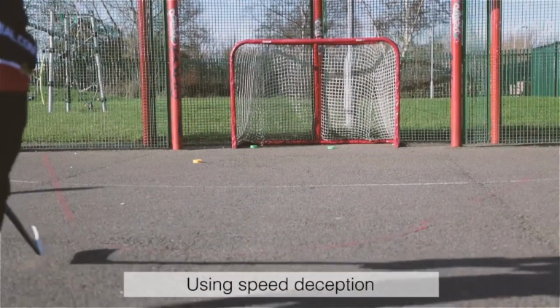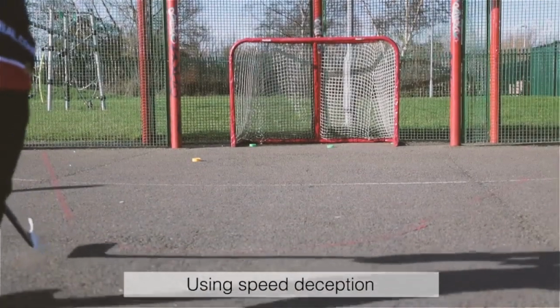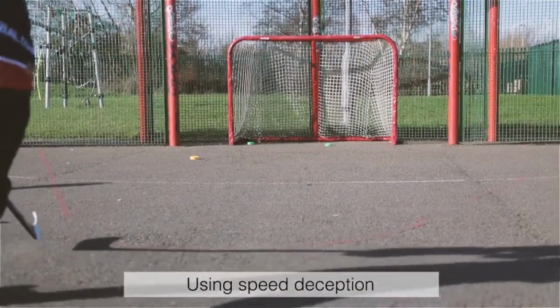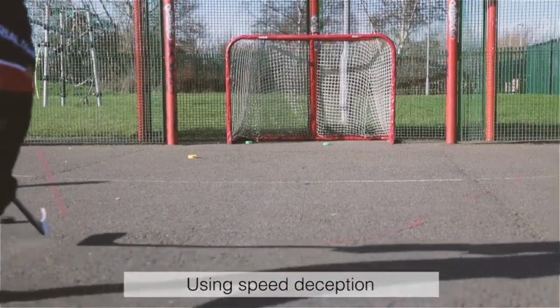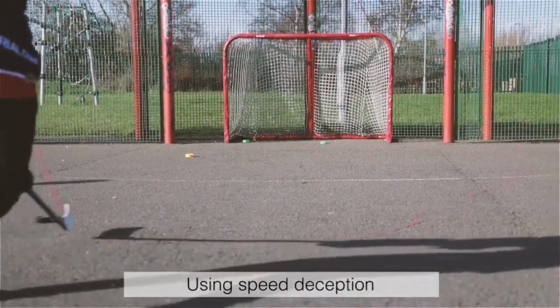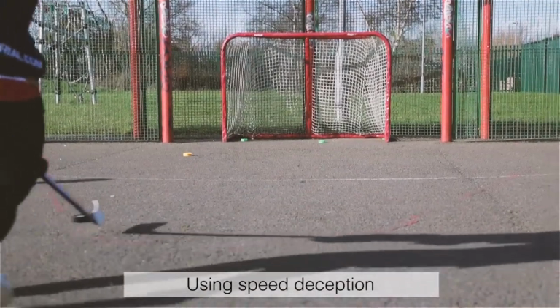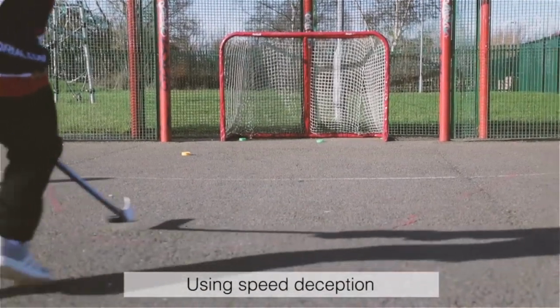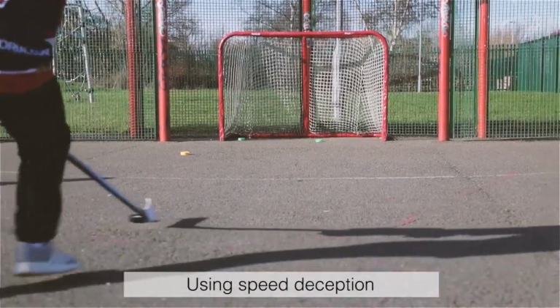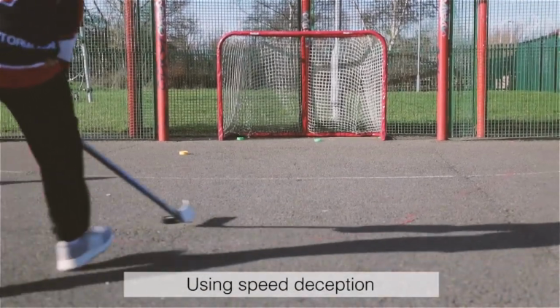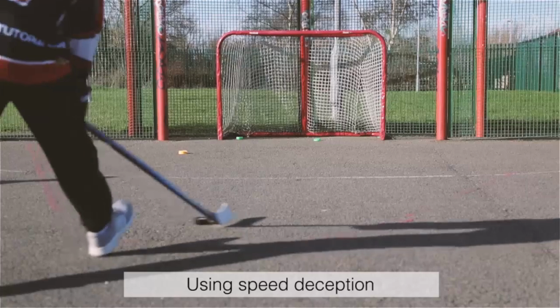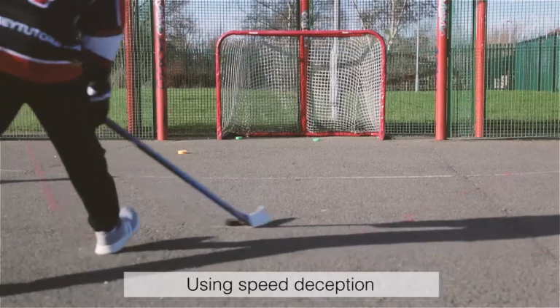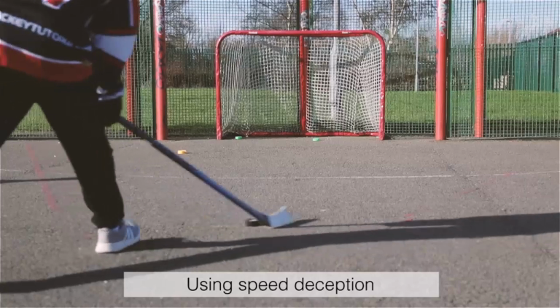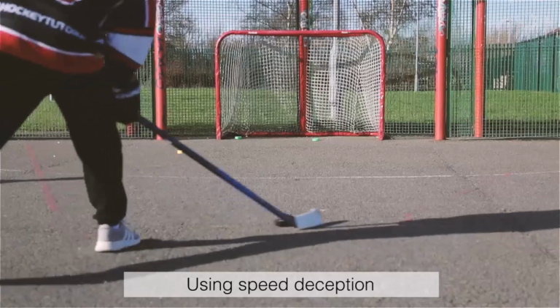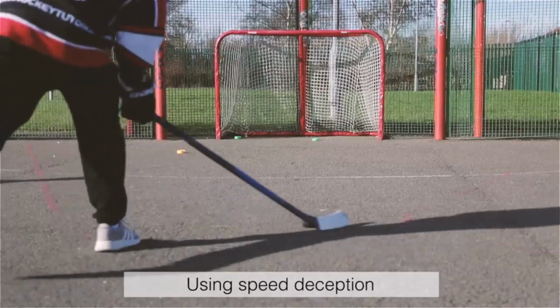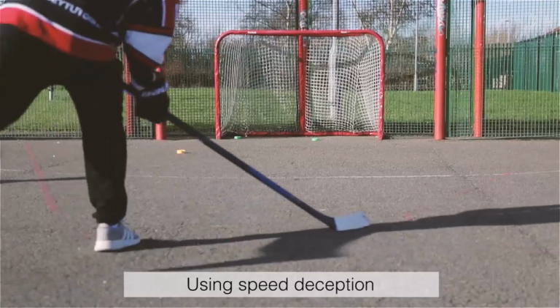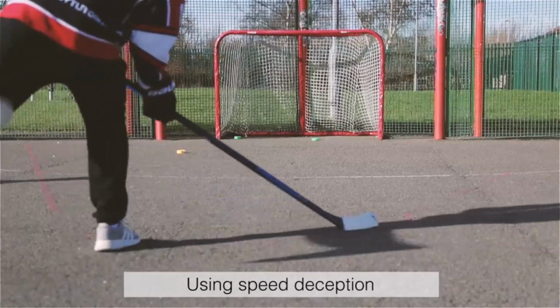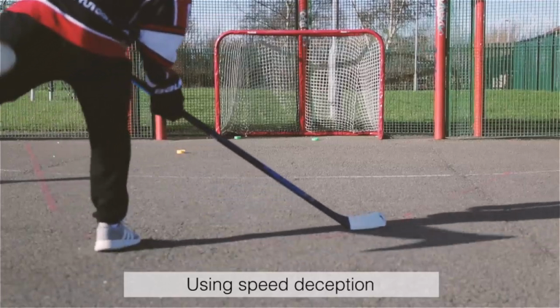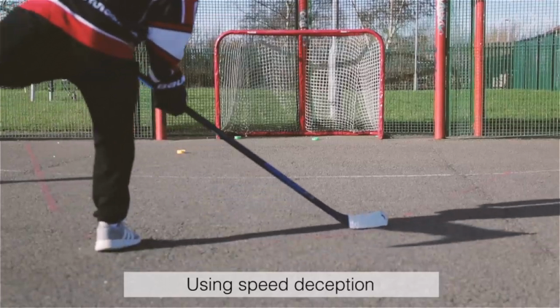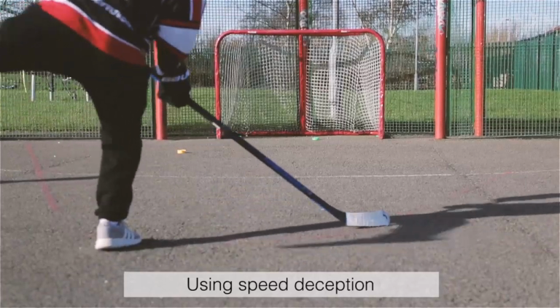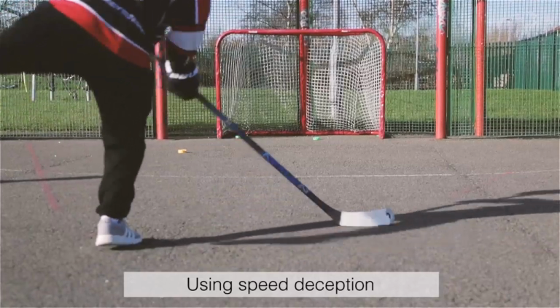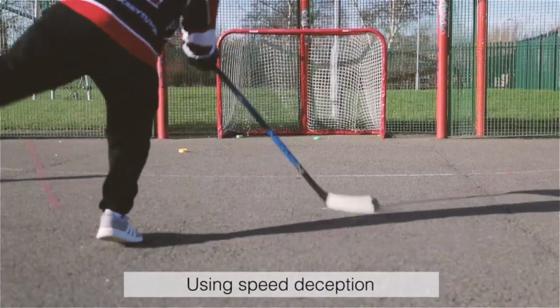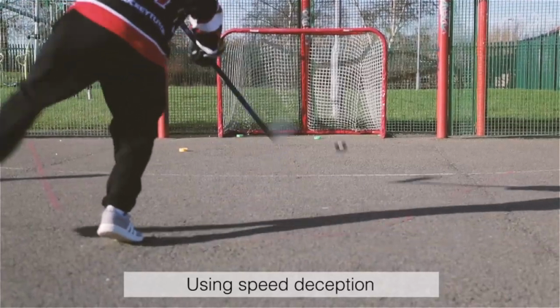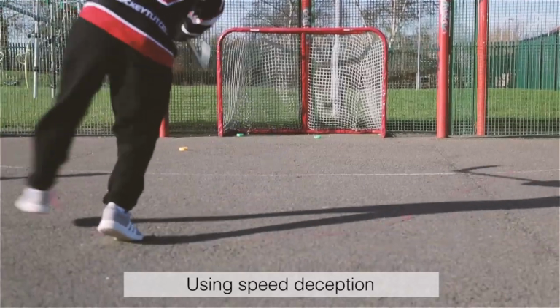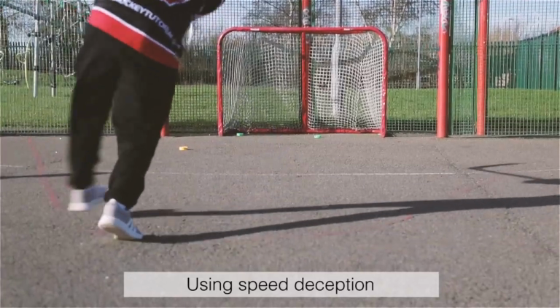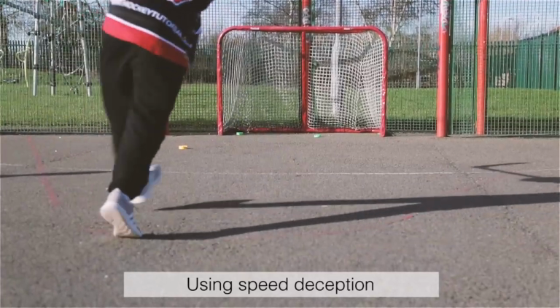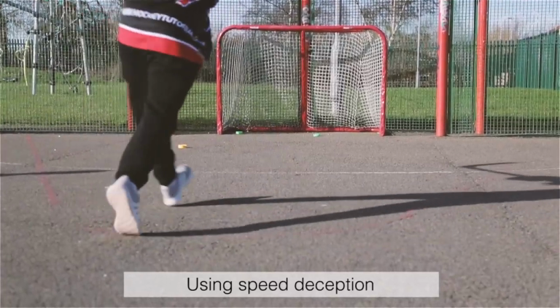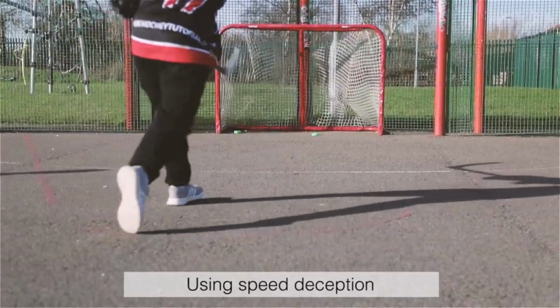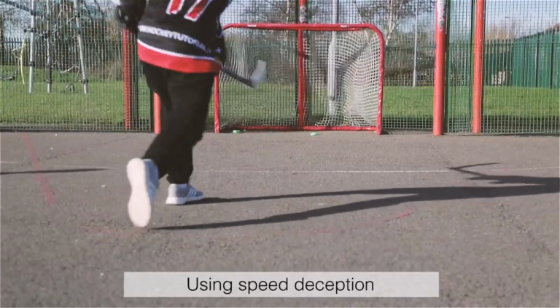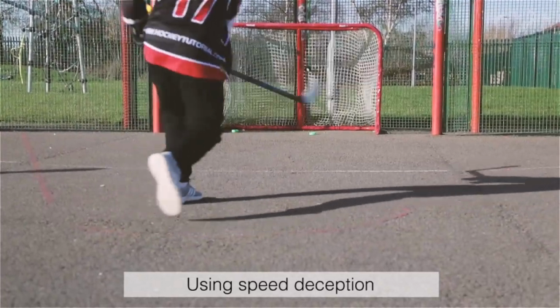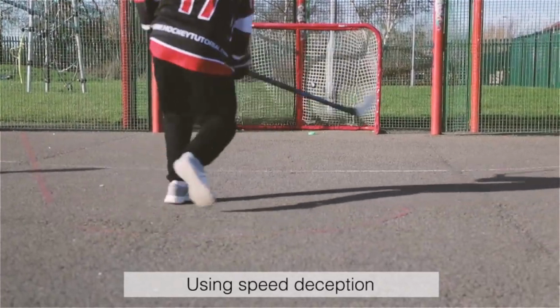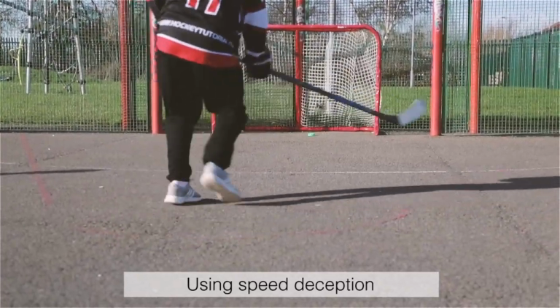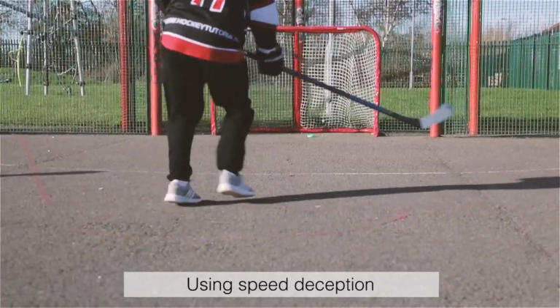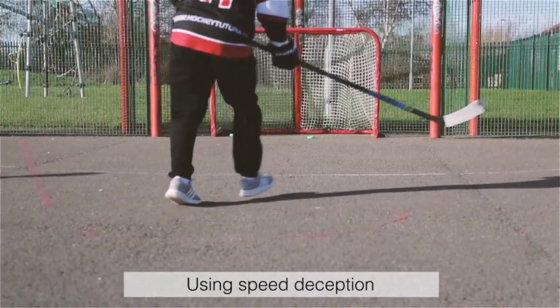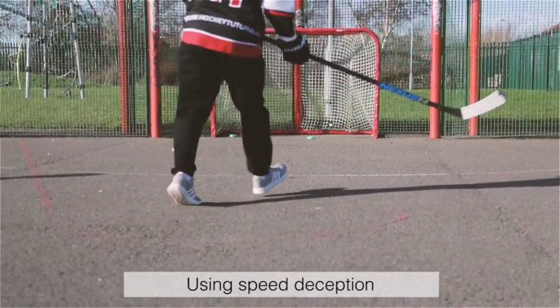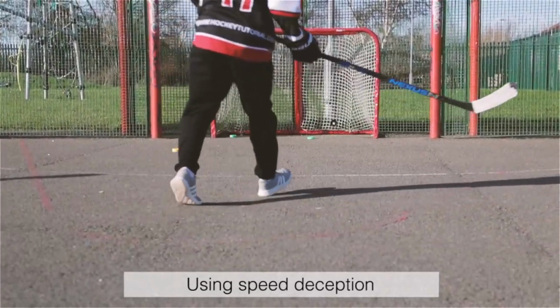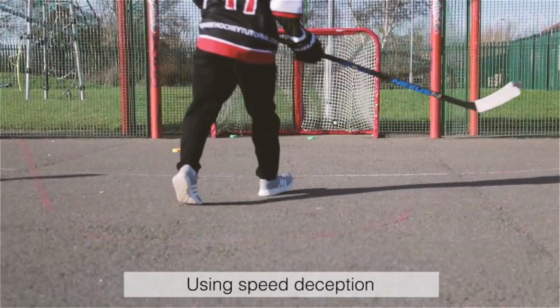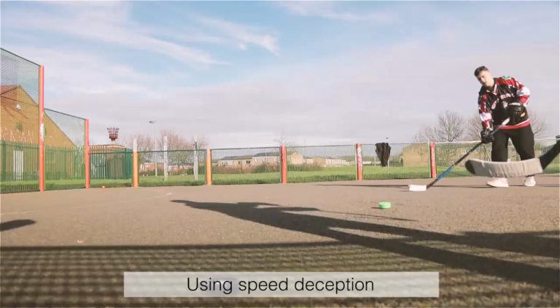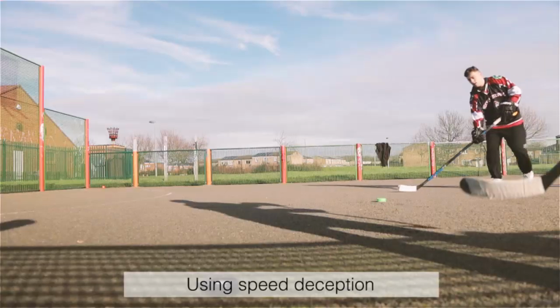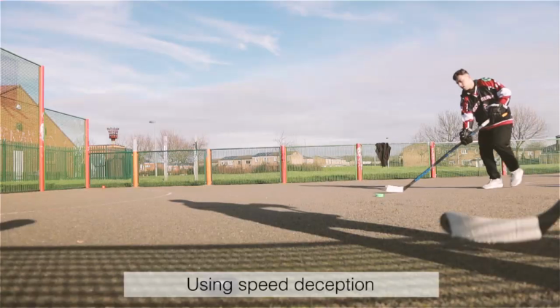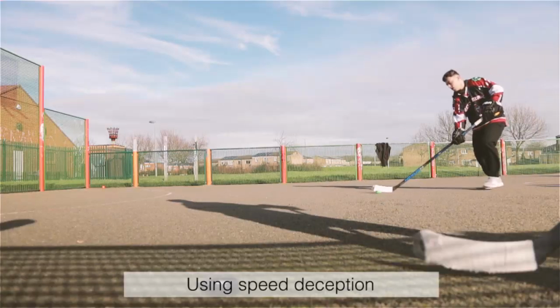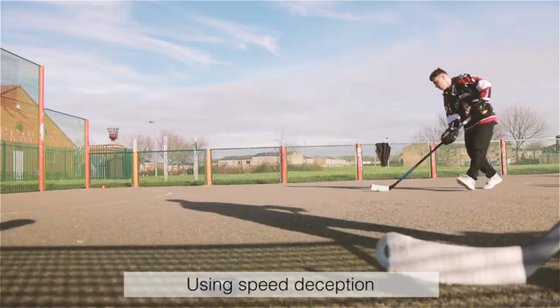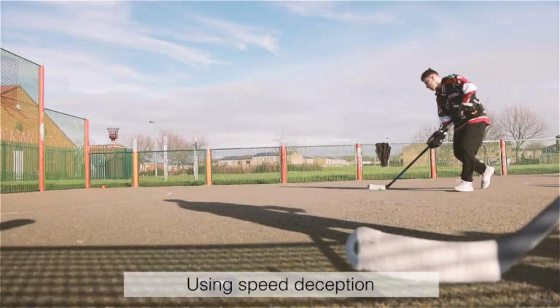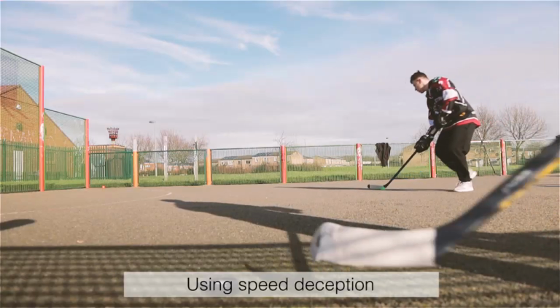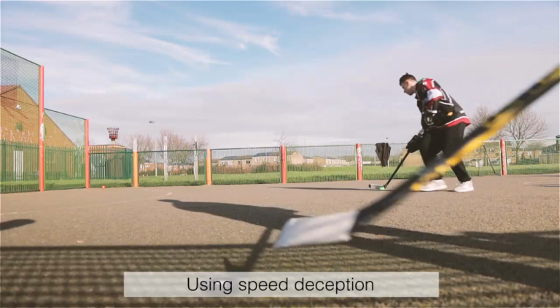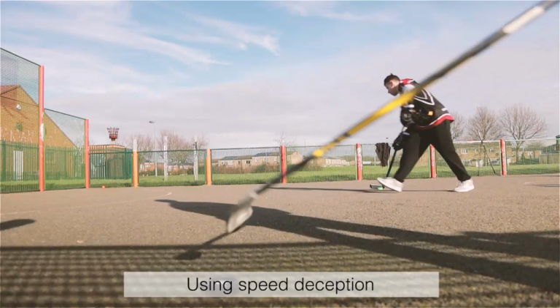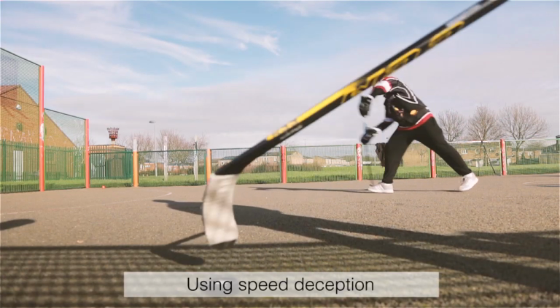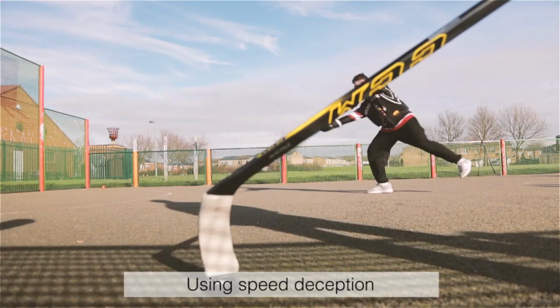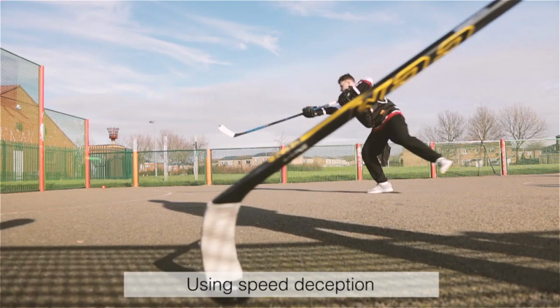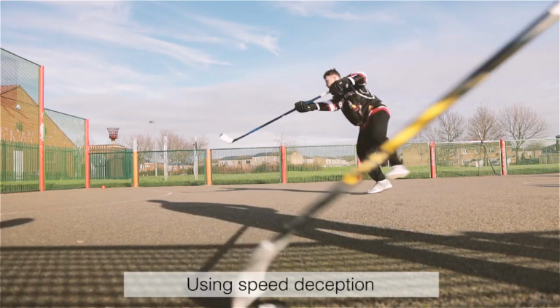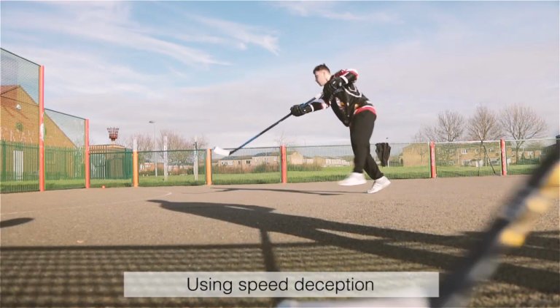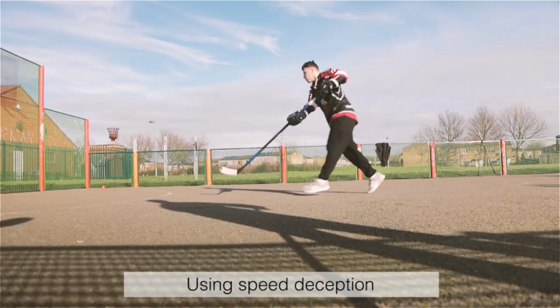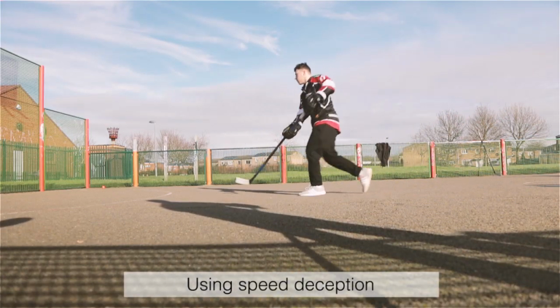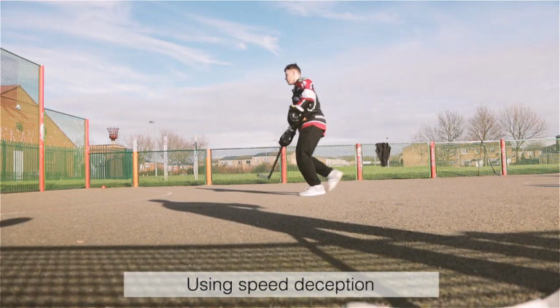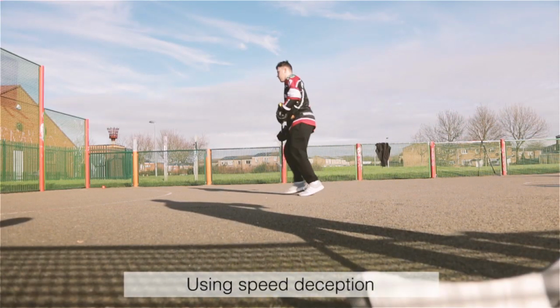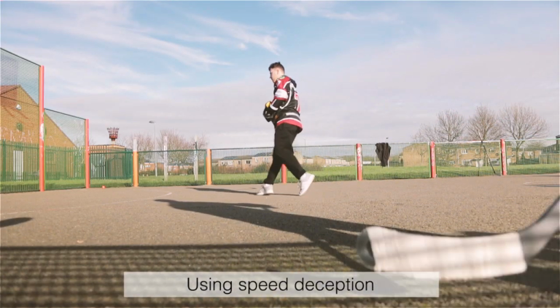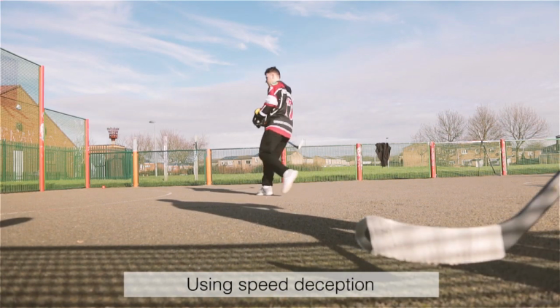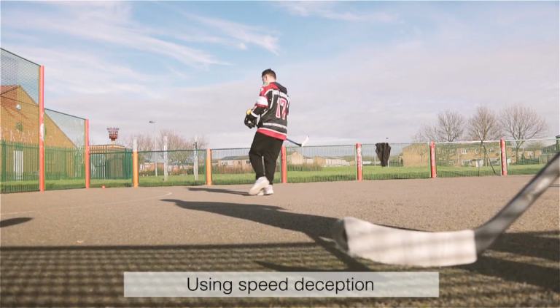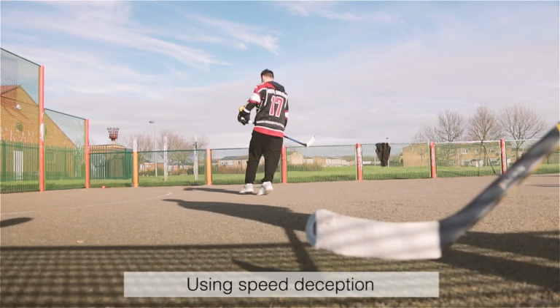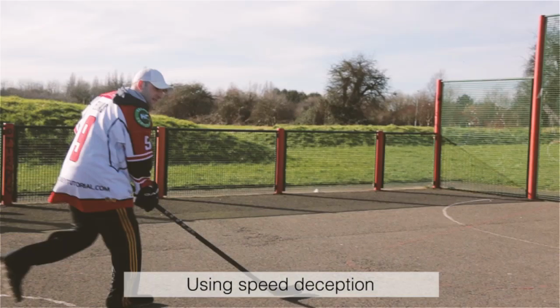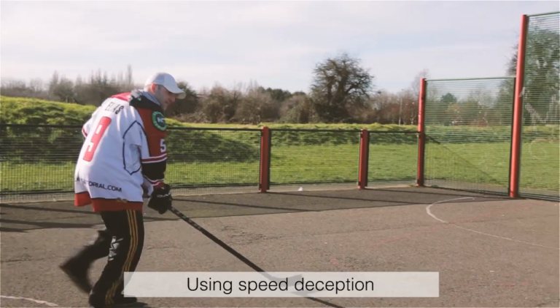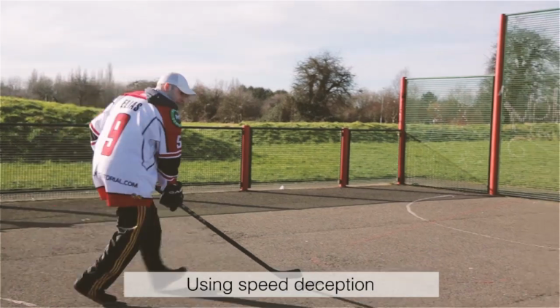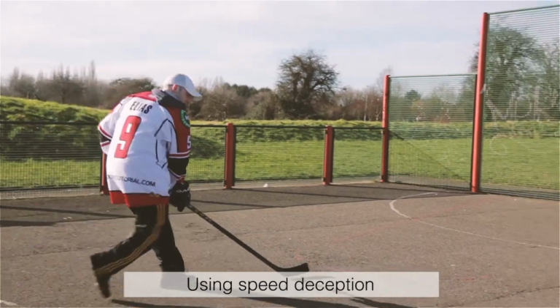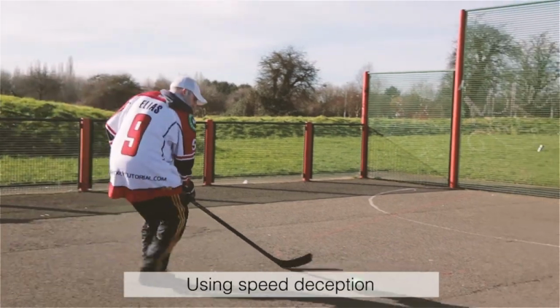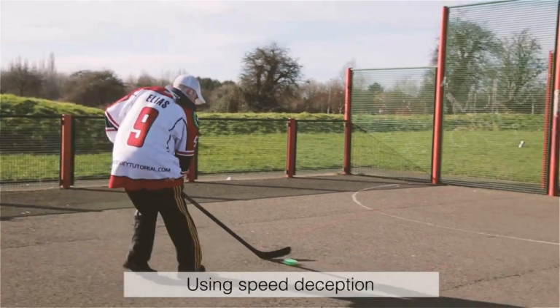Deception in hockey is not limited to shooting — it can also be involved with speed. Work on receiving passes on your stick and then delaying before shooting them at the net.